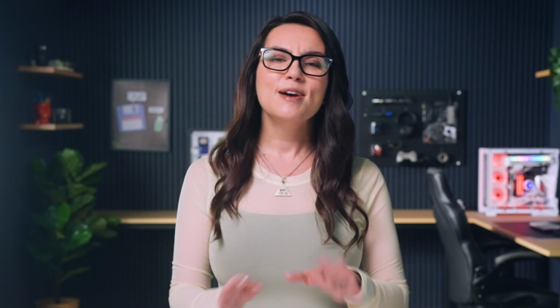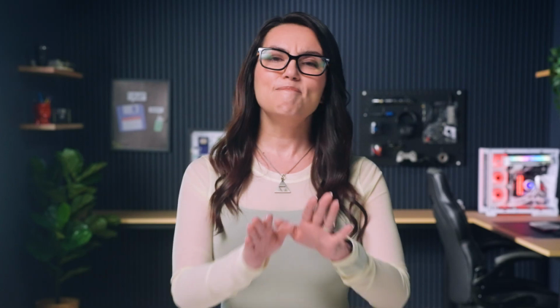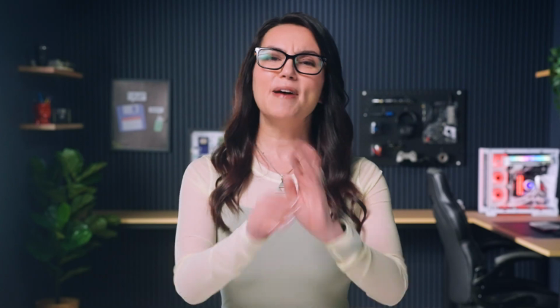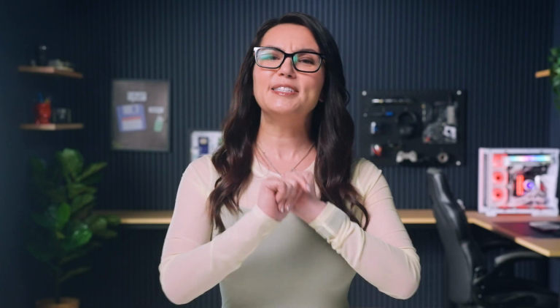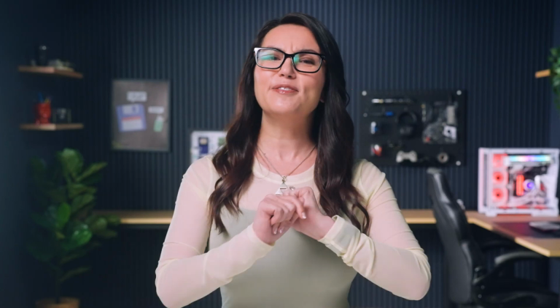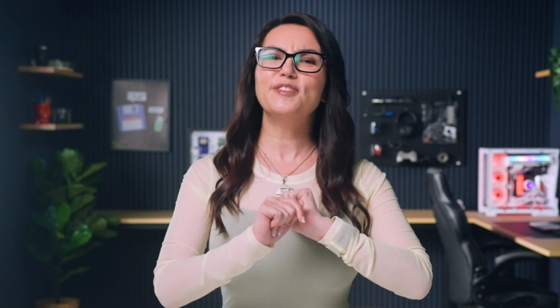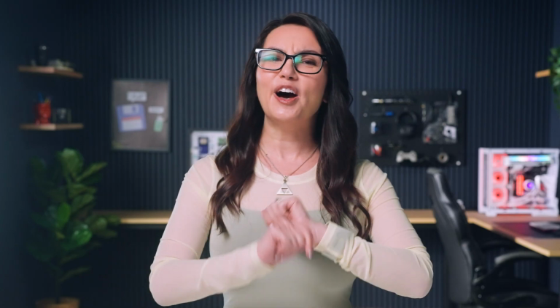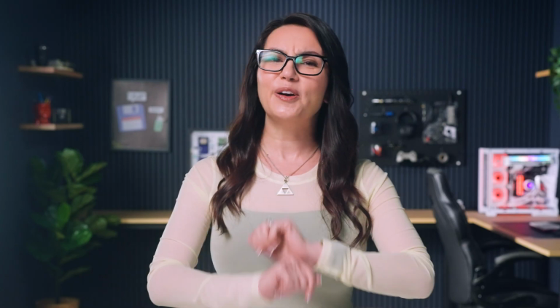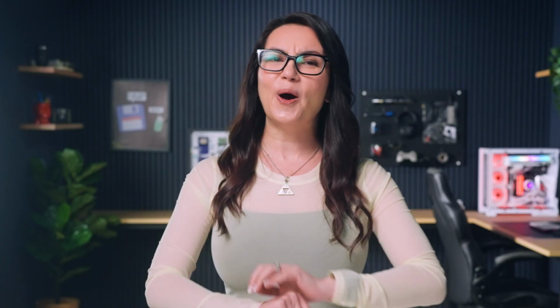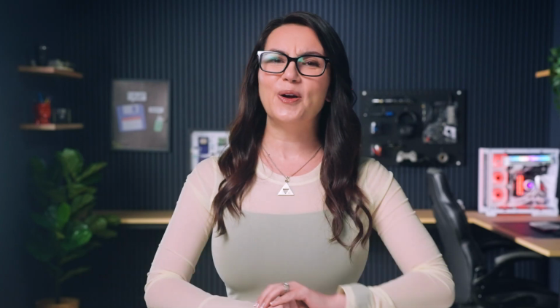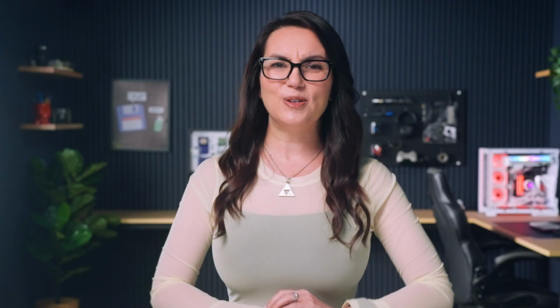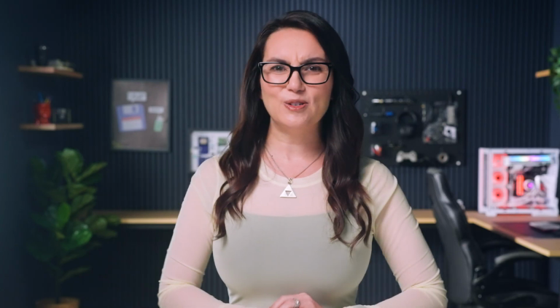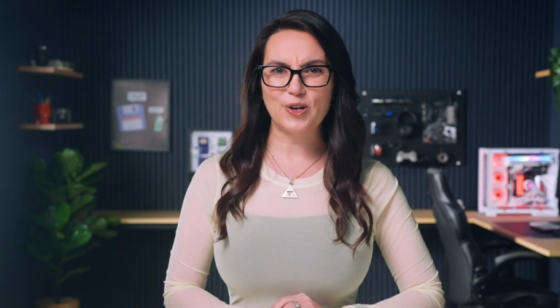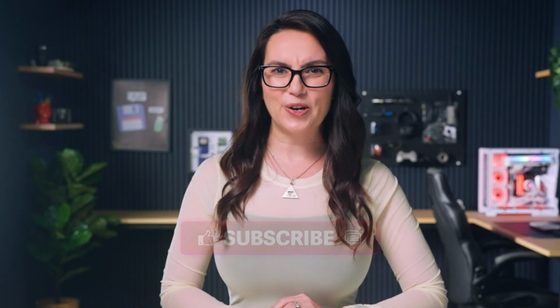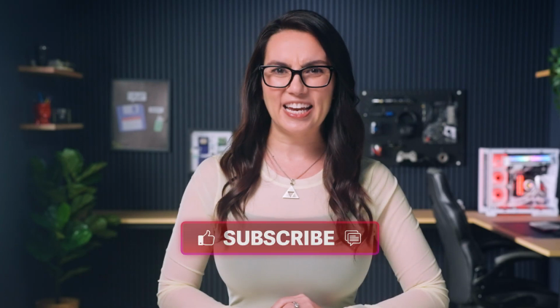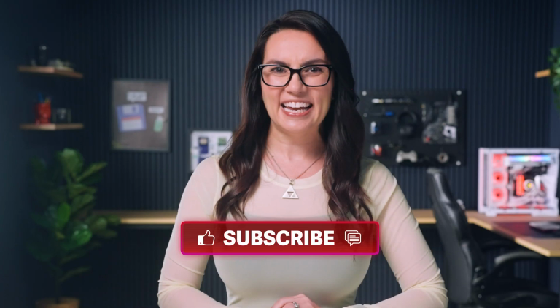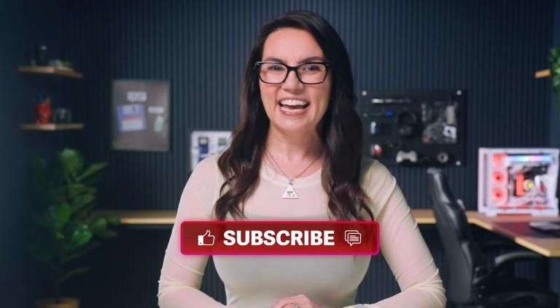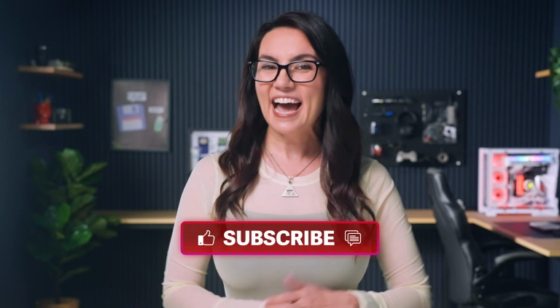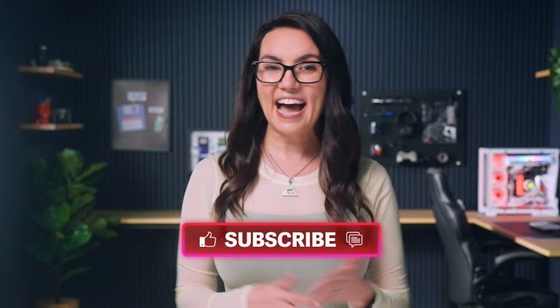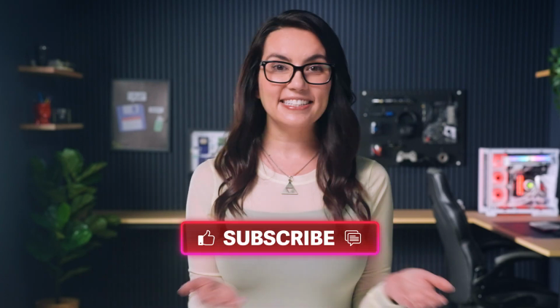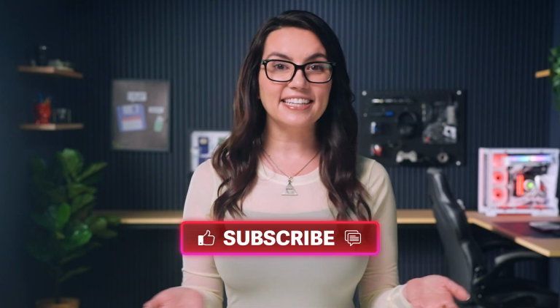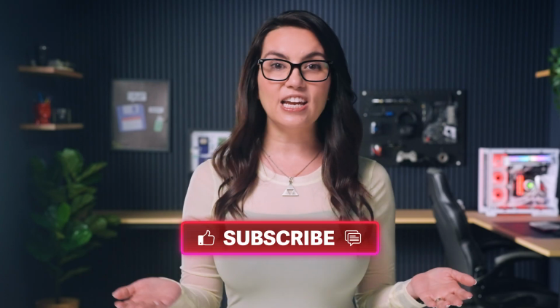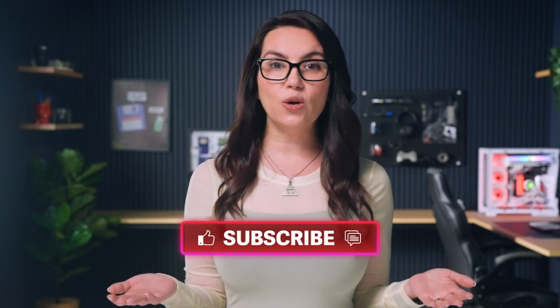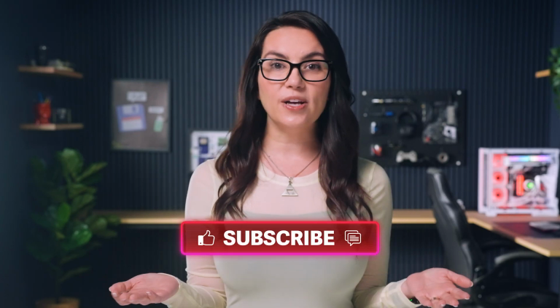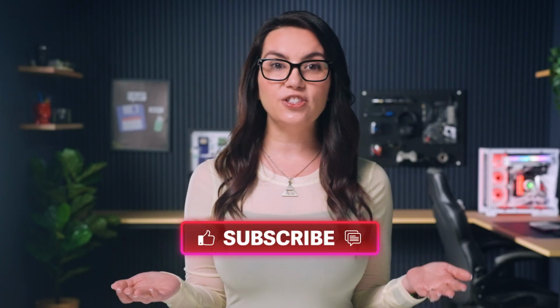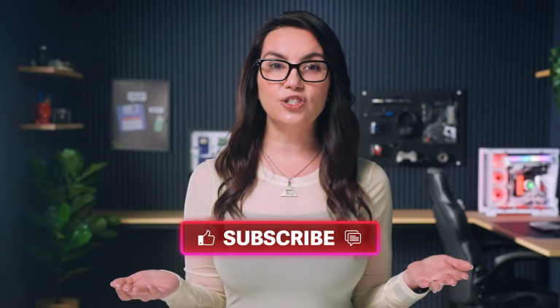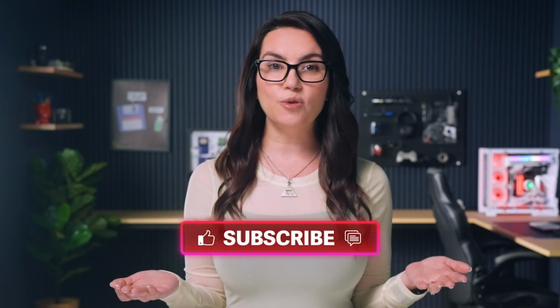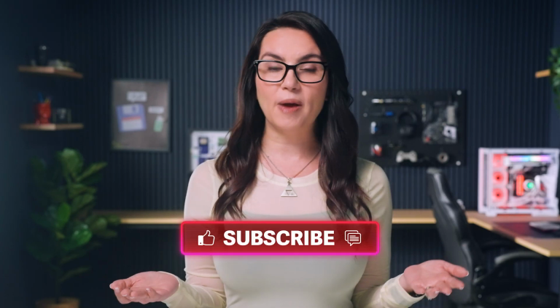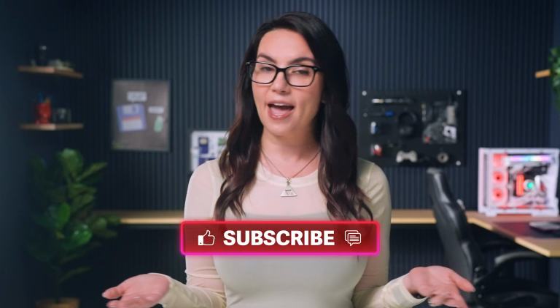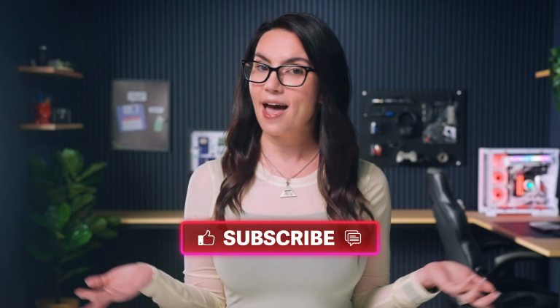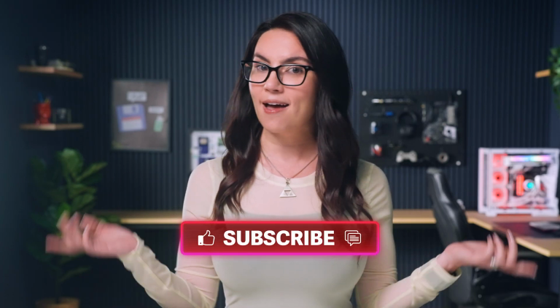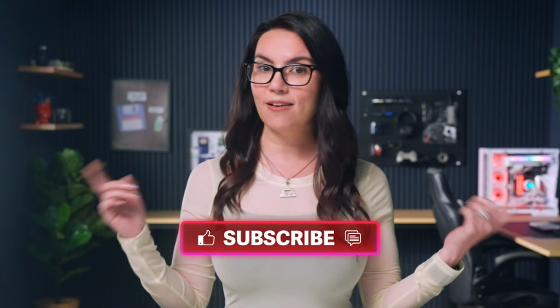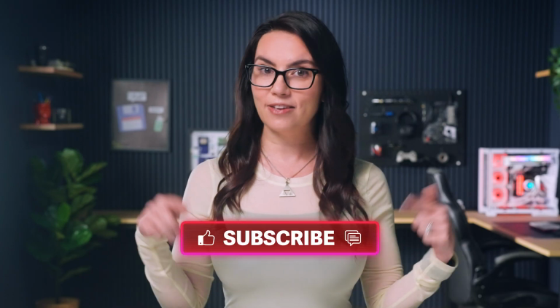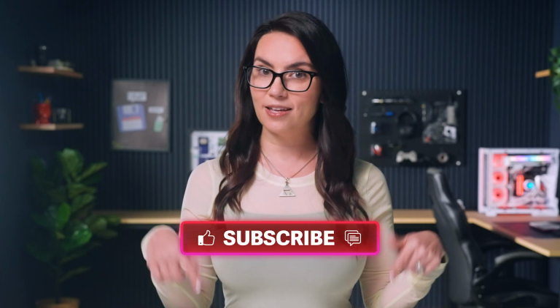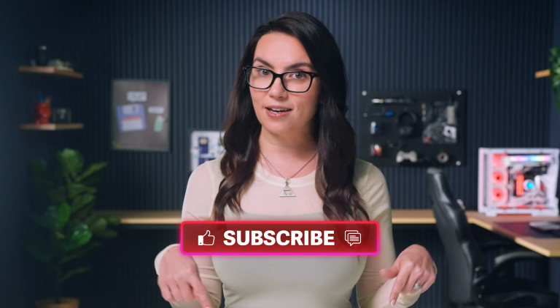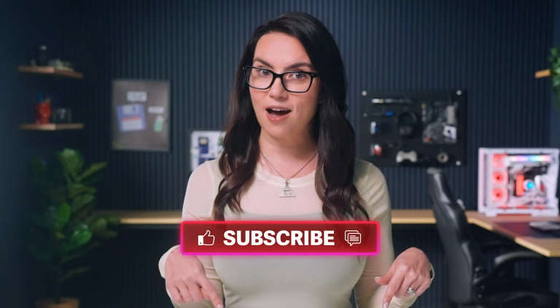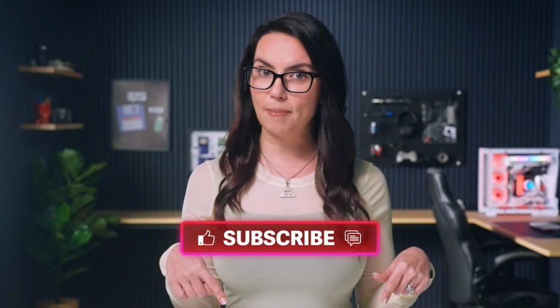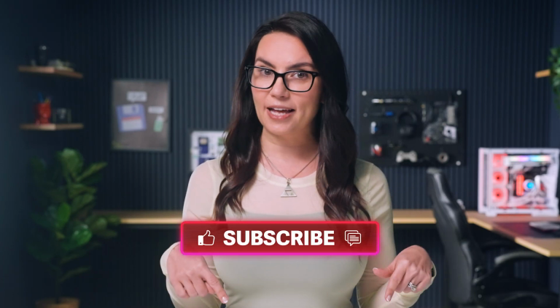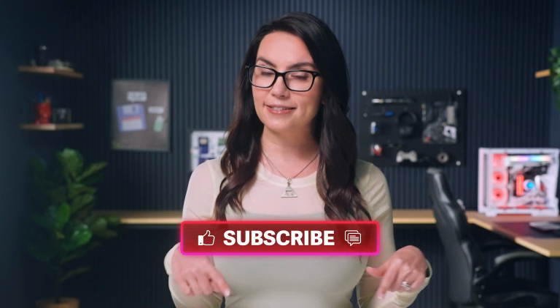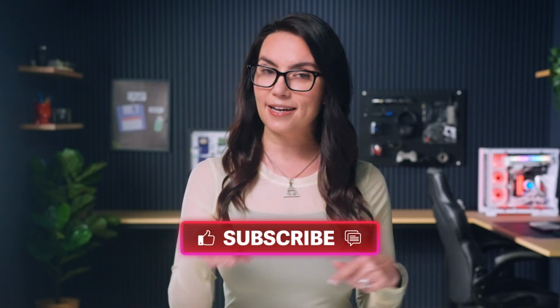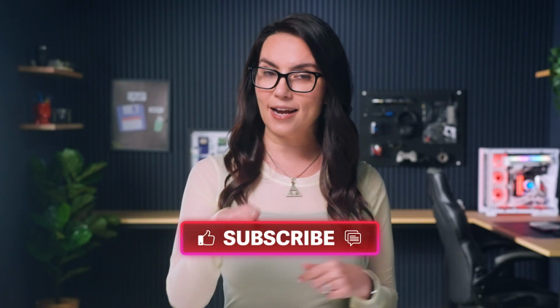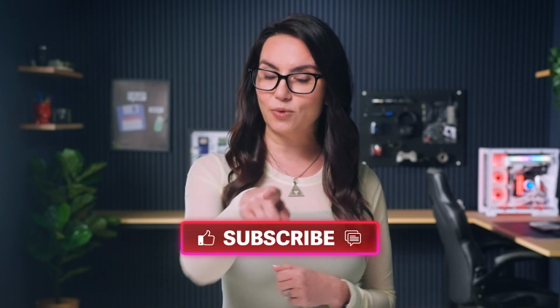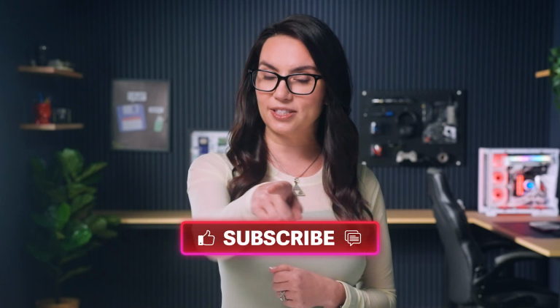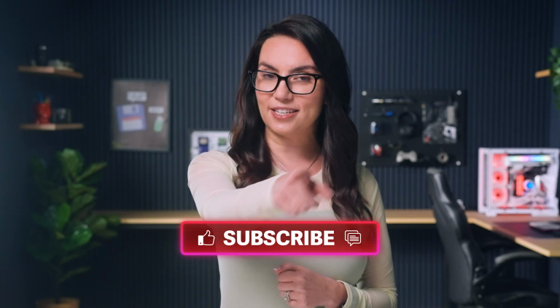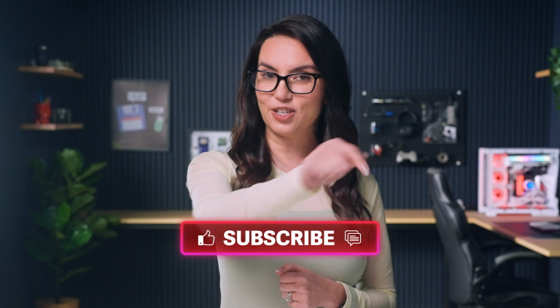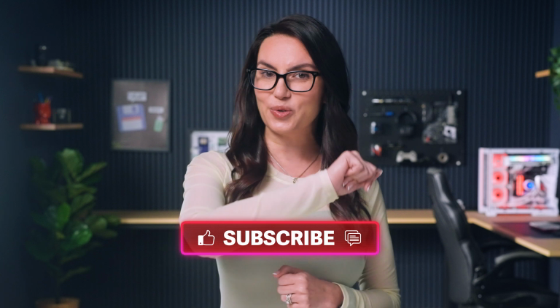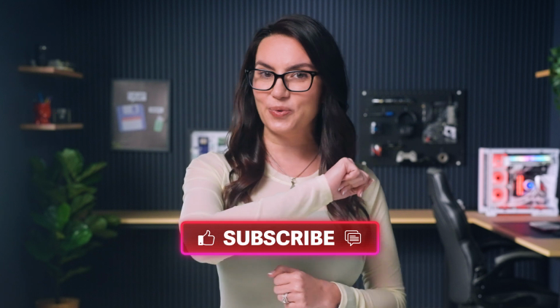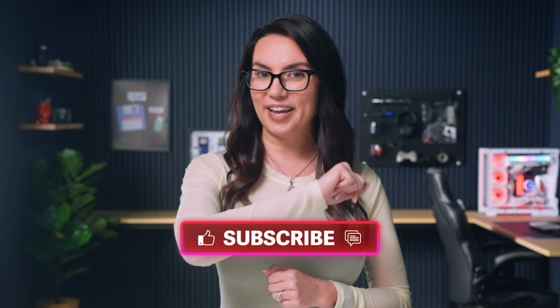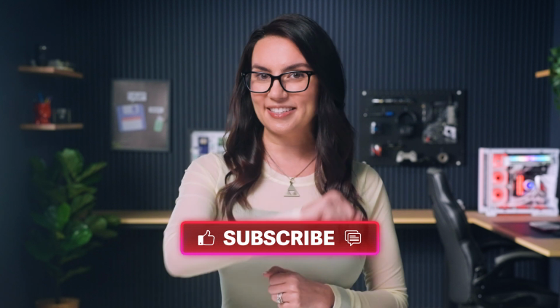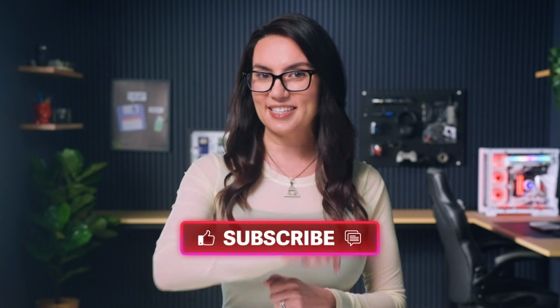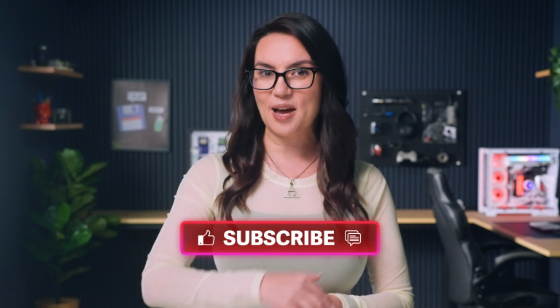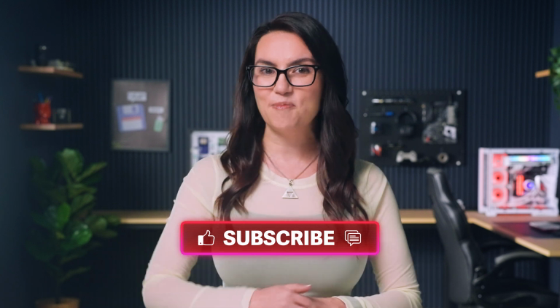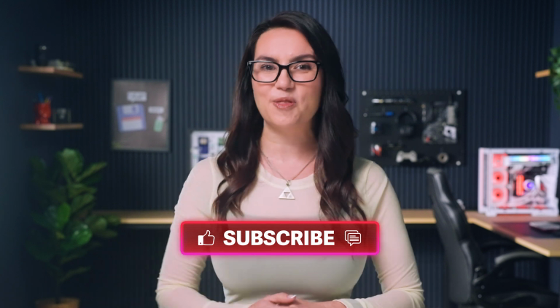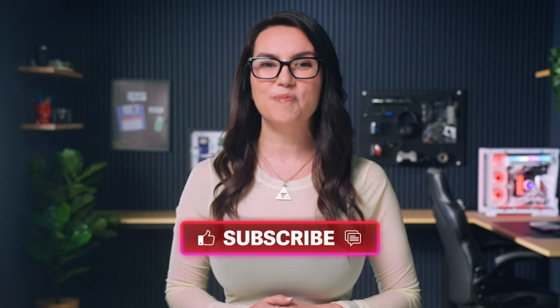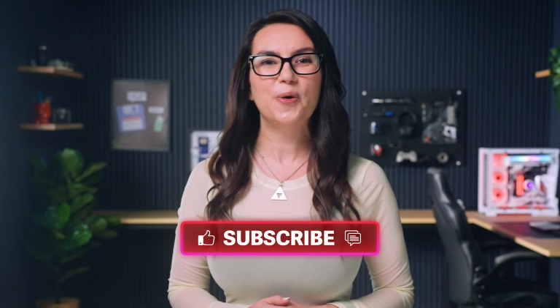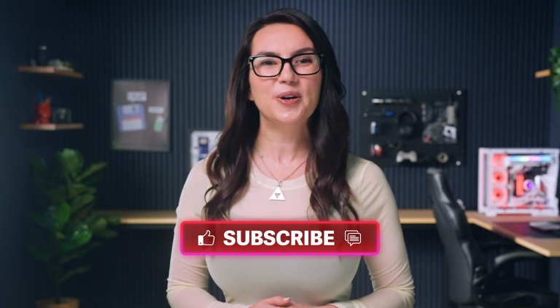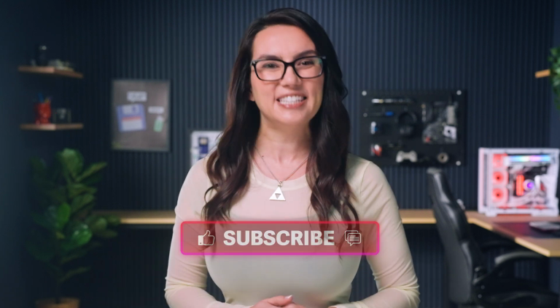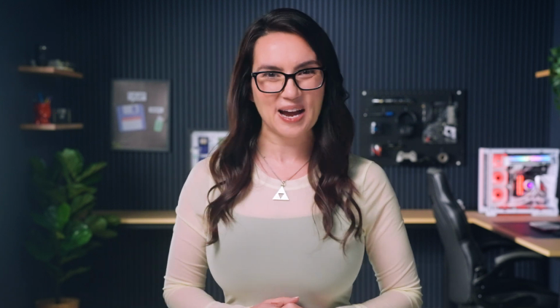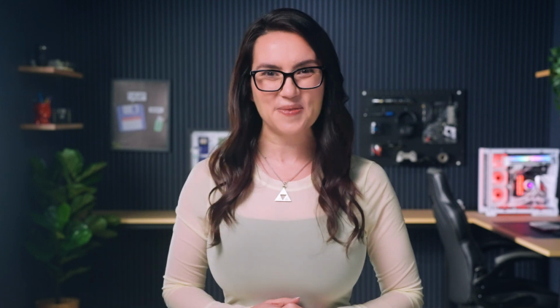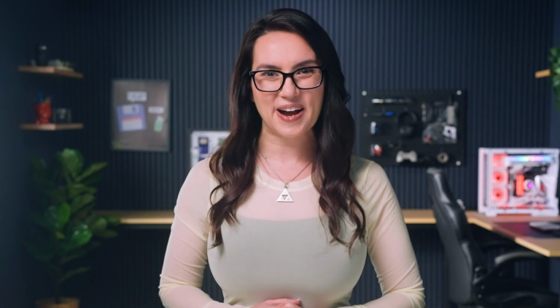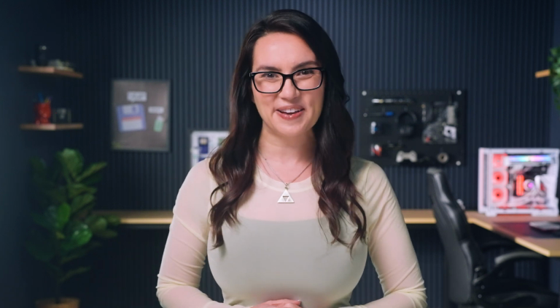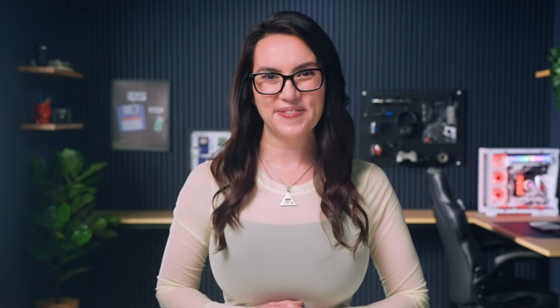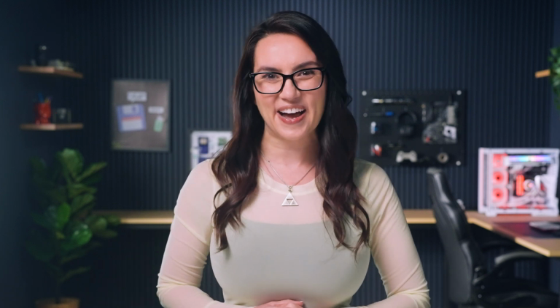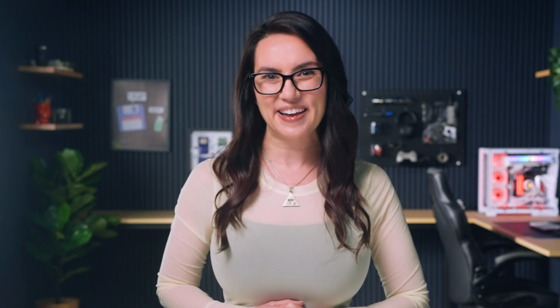Best of luck on your journey. Ask any questions you may have in the comments, and I will see you next time with more DIY in 5.